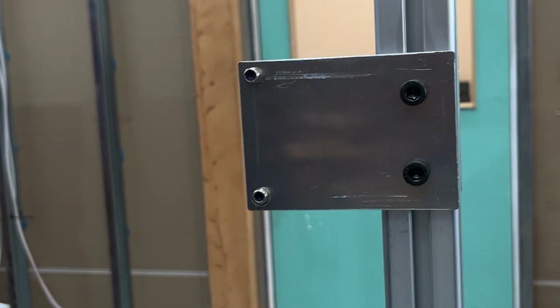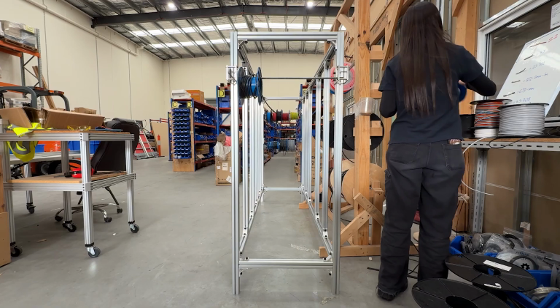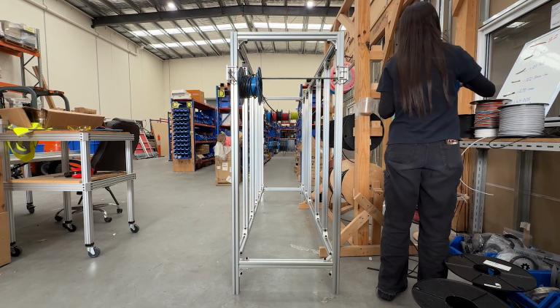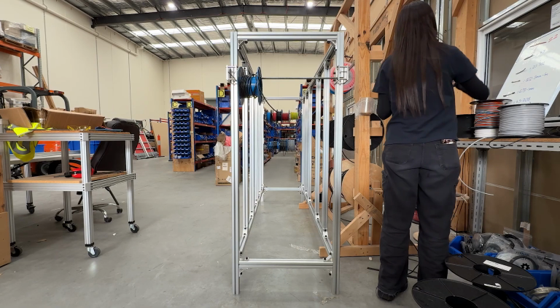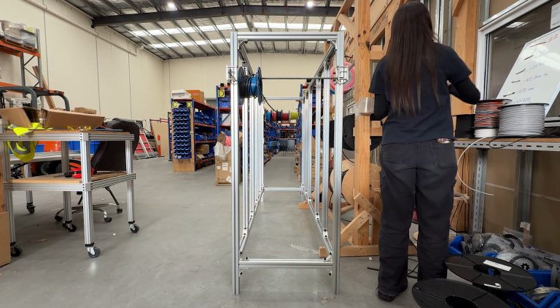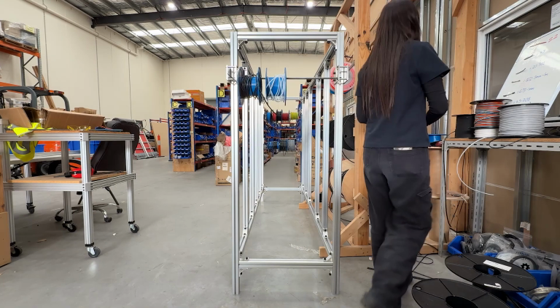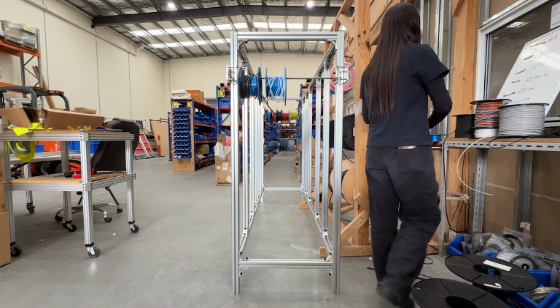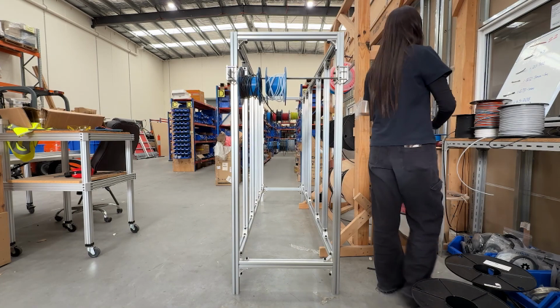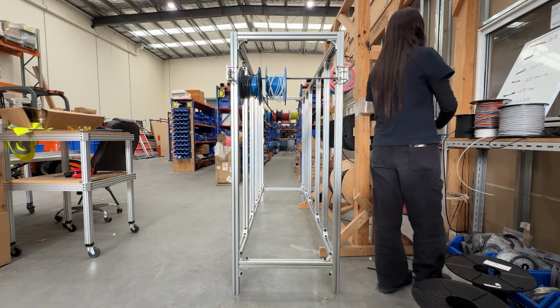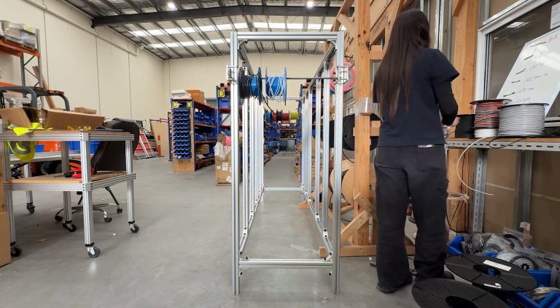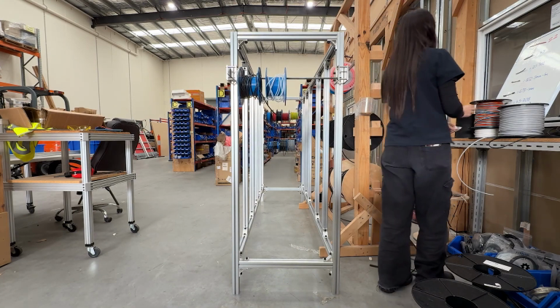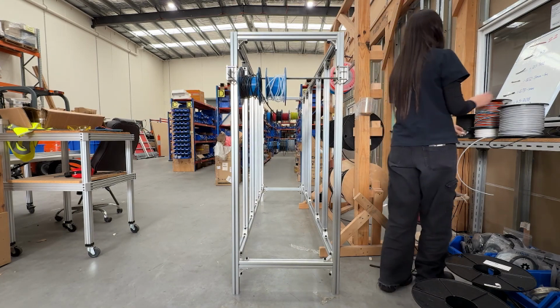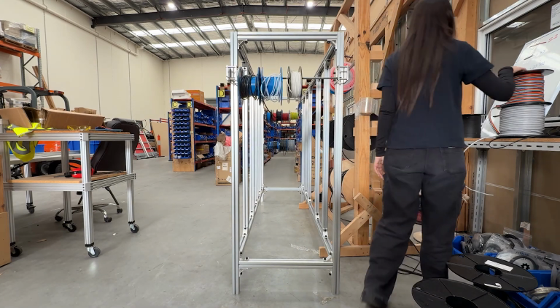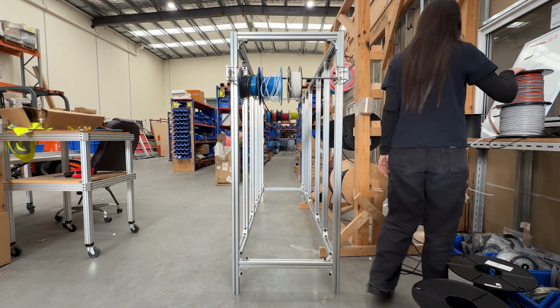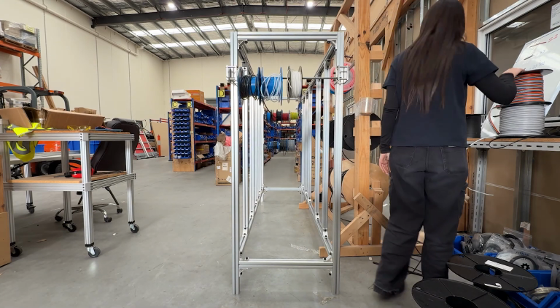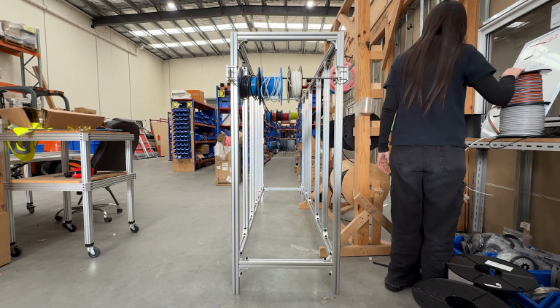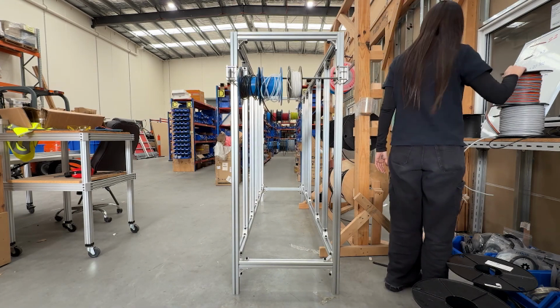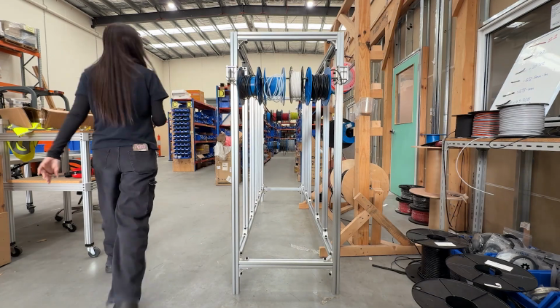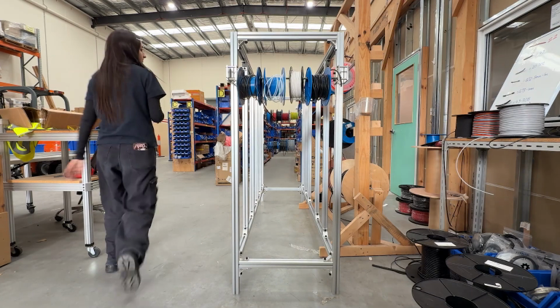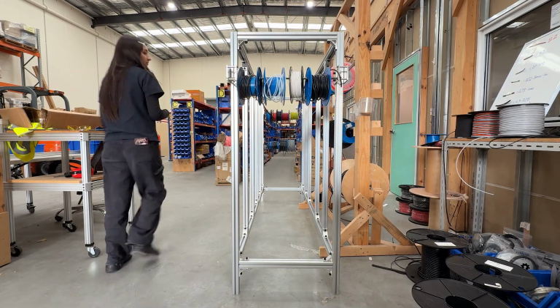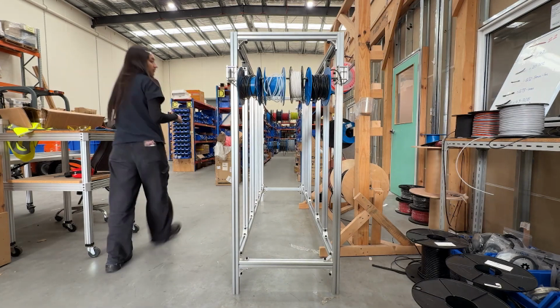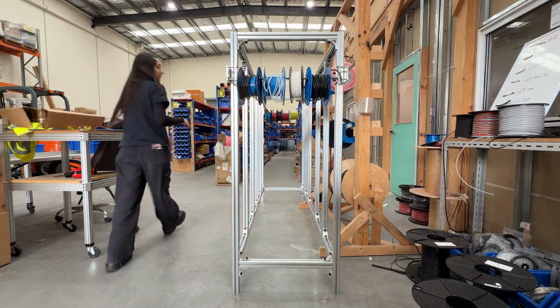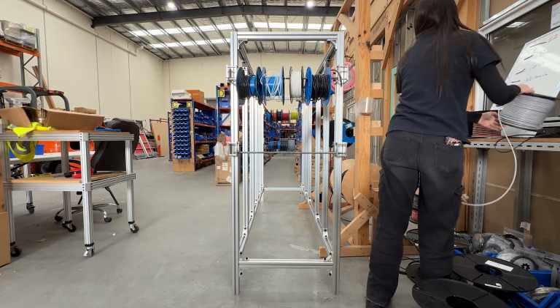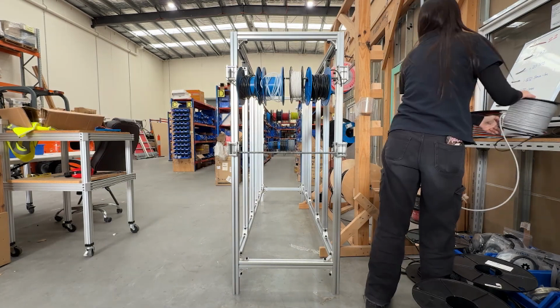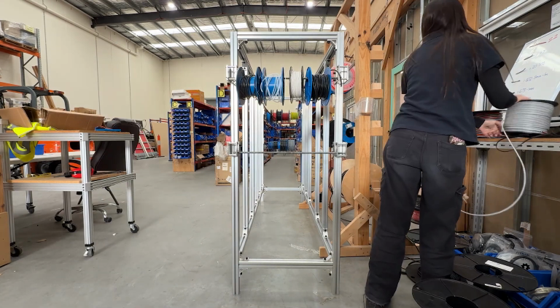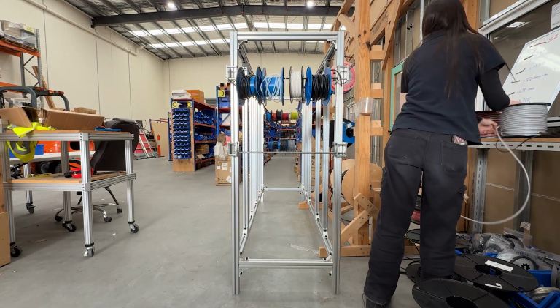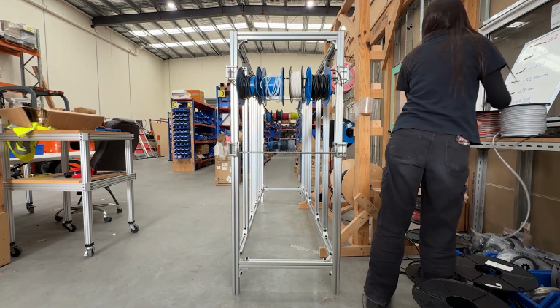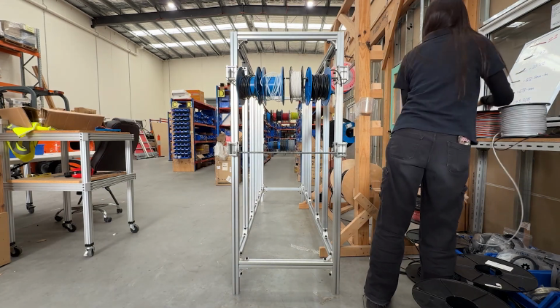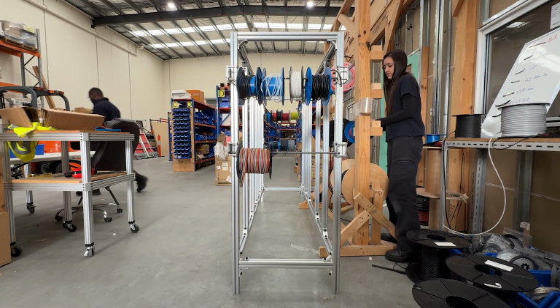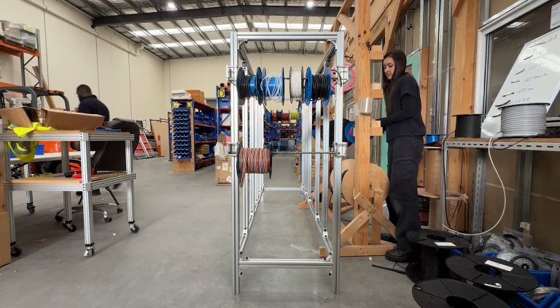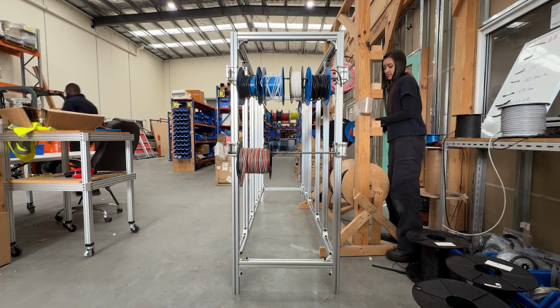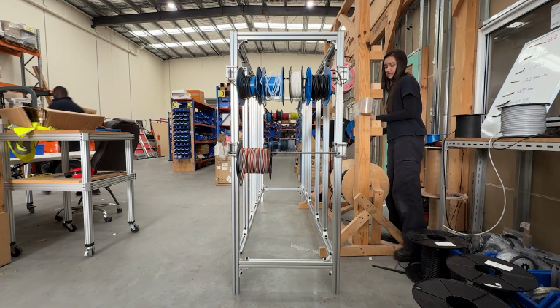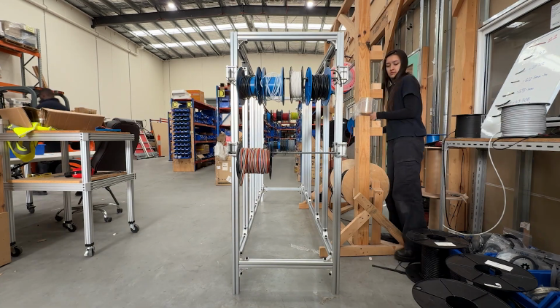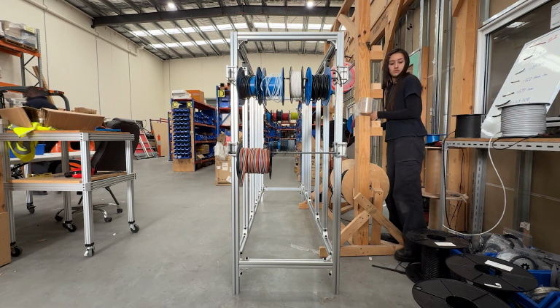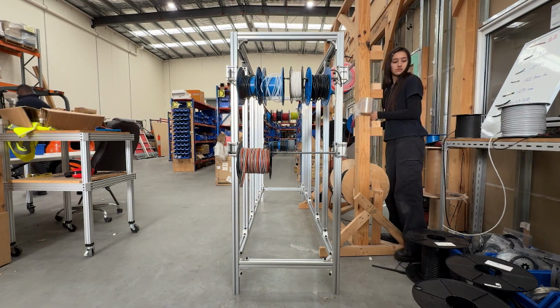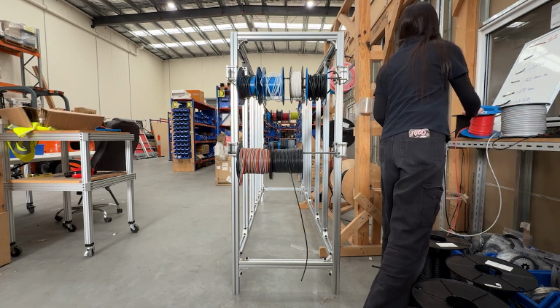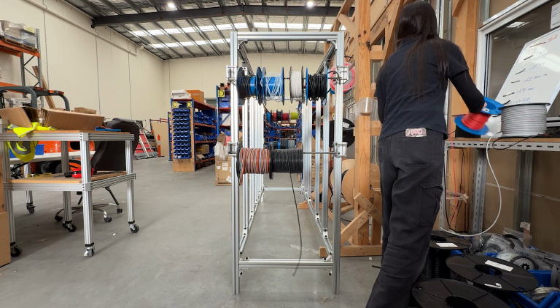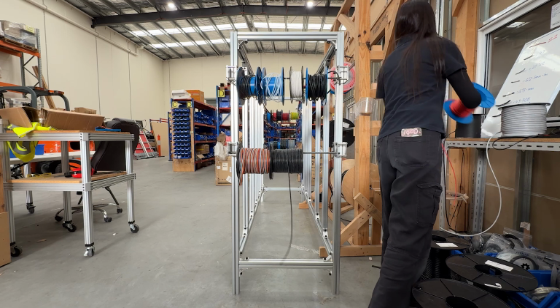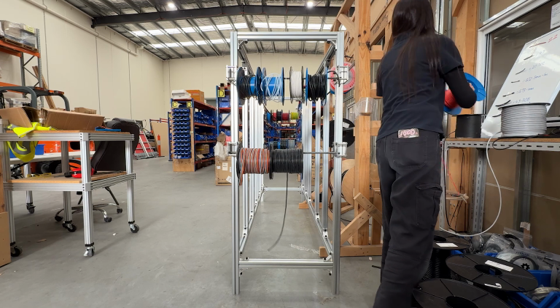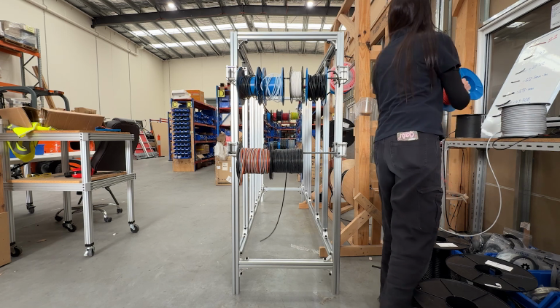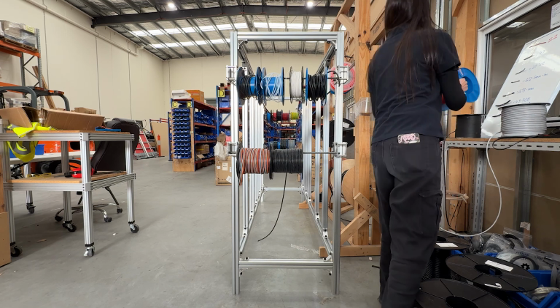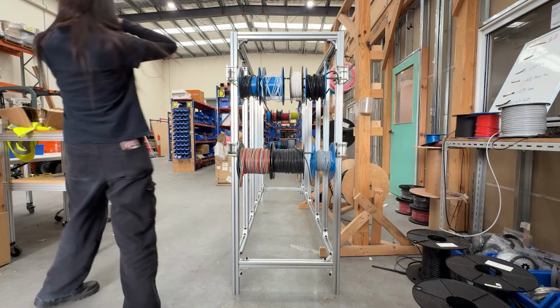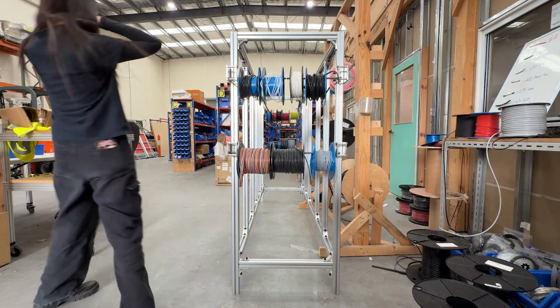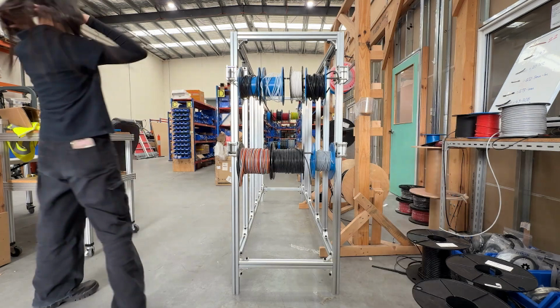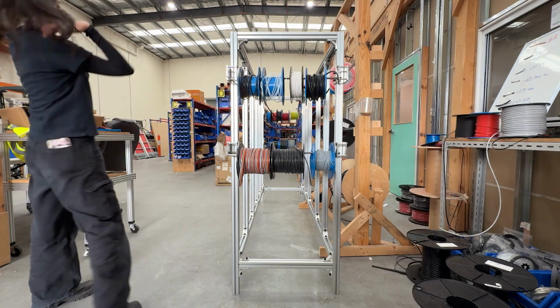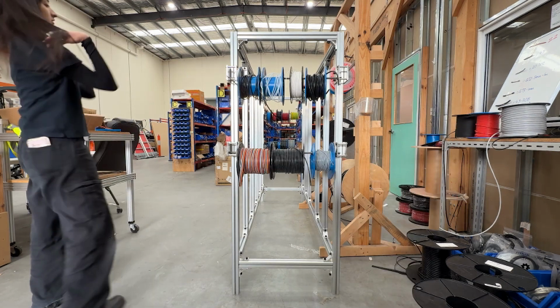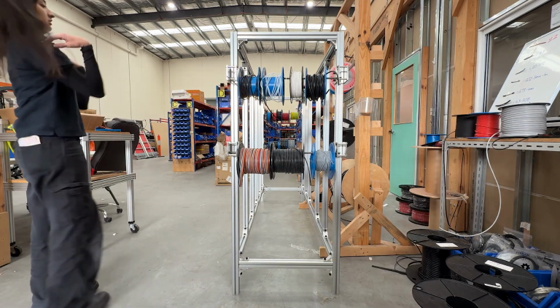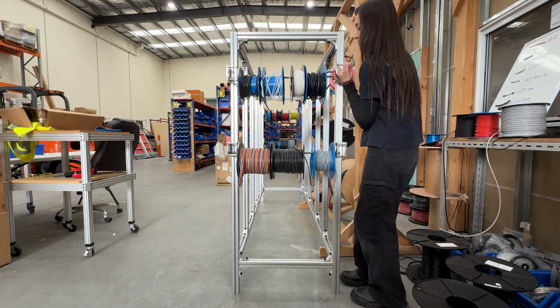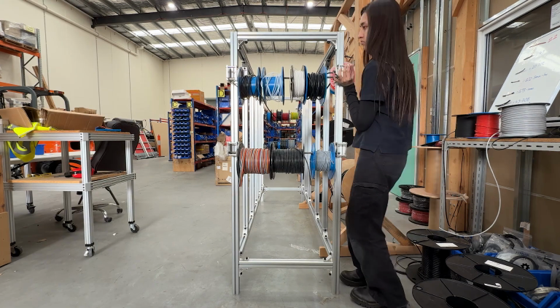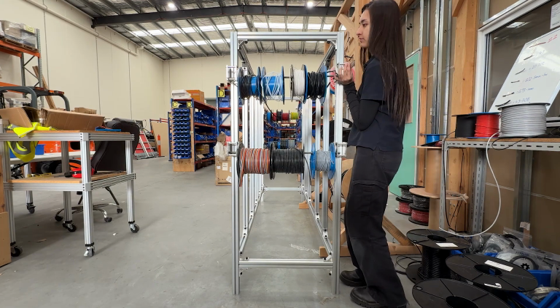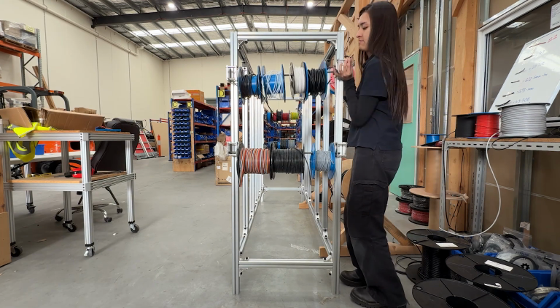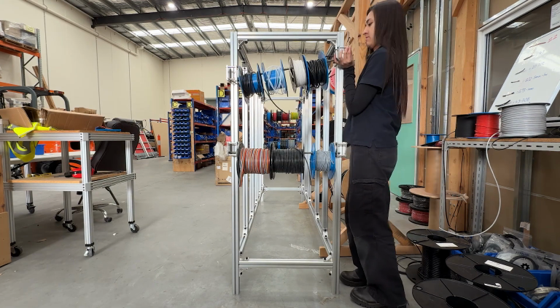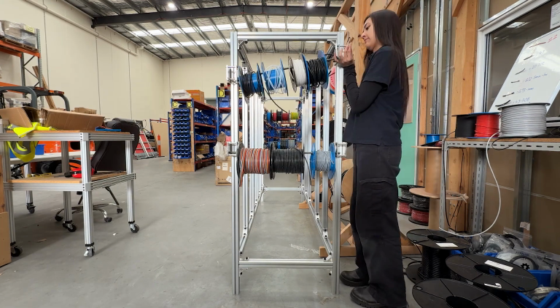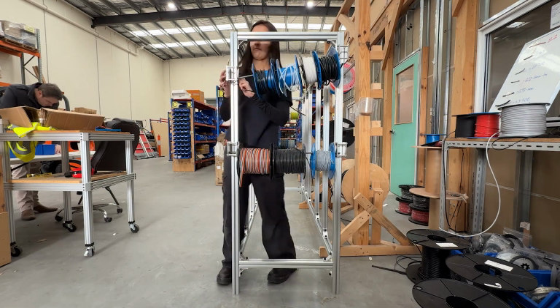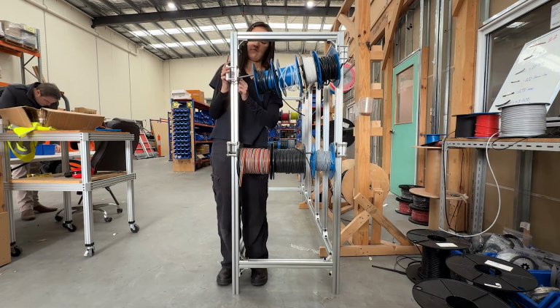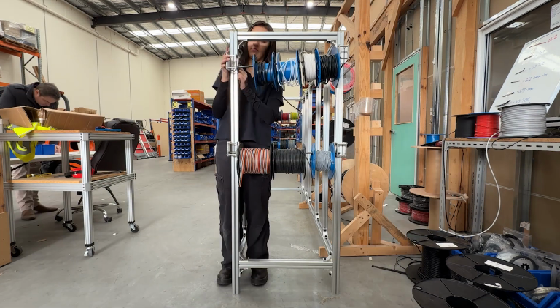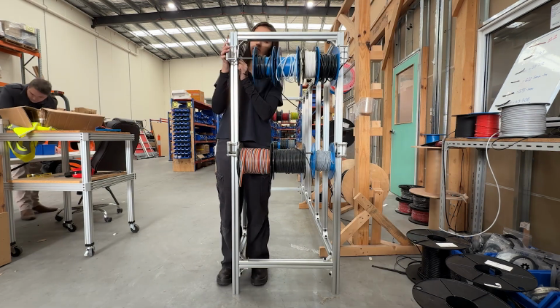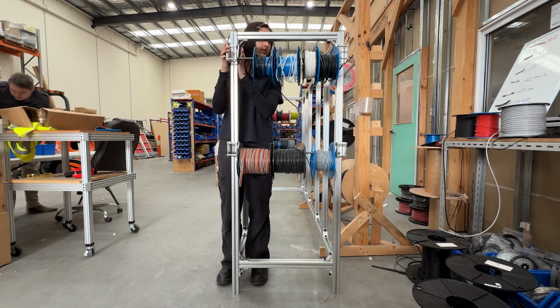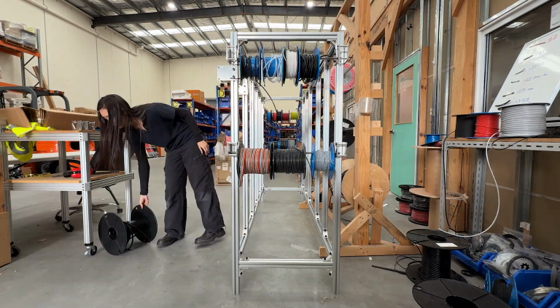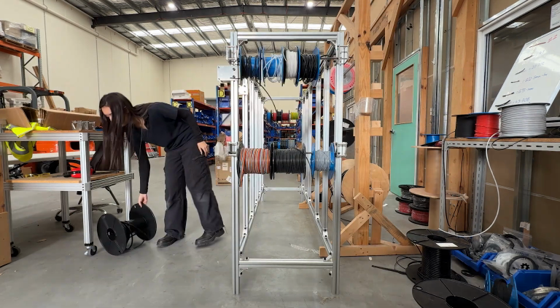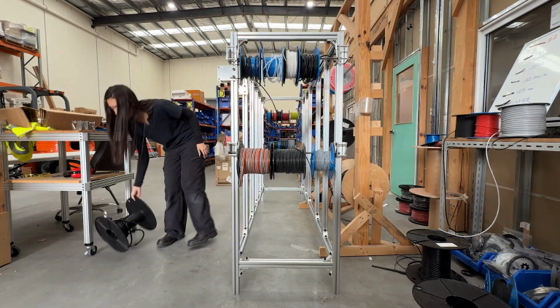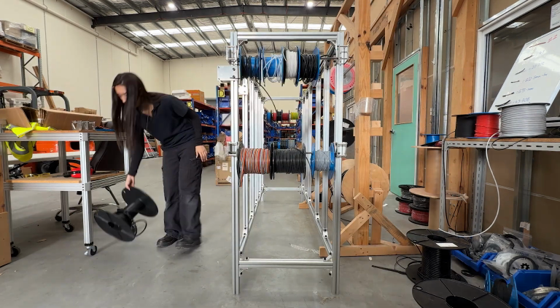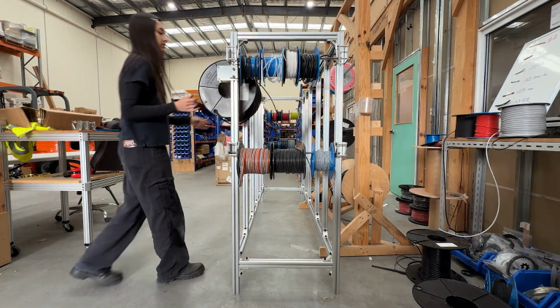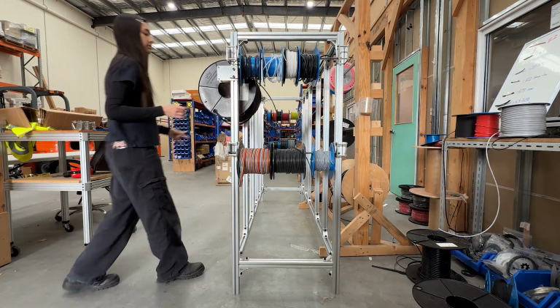We fixed both sides of the bracket, then mounted the smooth rod. Now the cable loops can hang neatly, and you can adjust the height if needed.